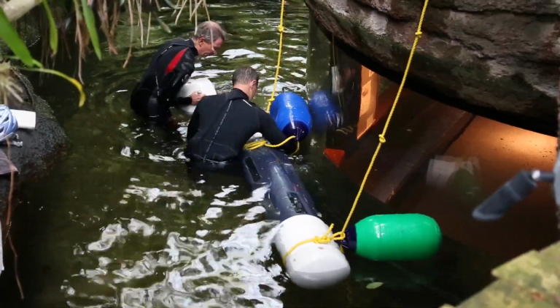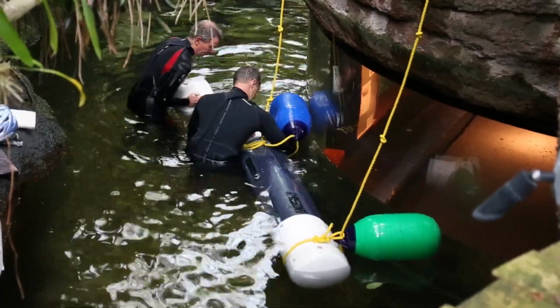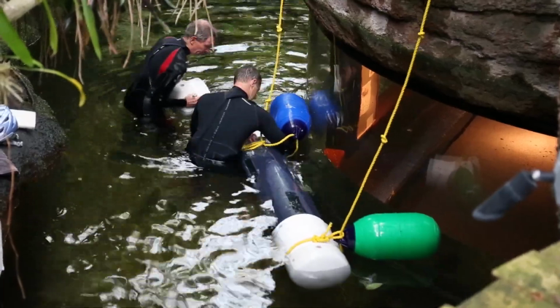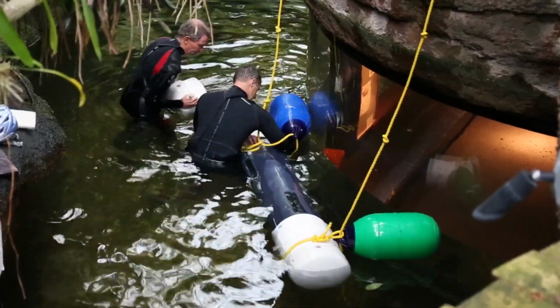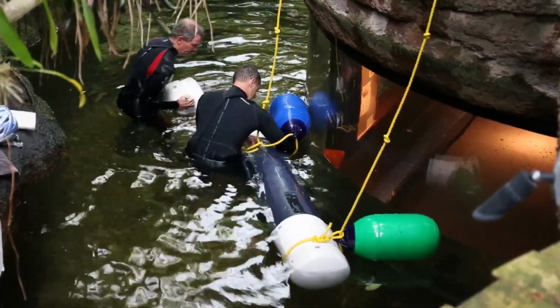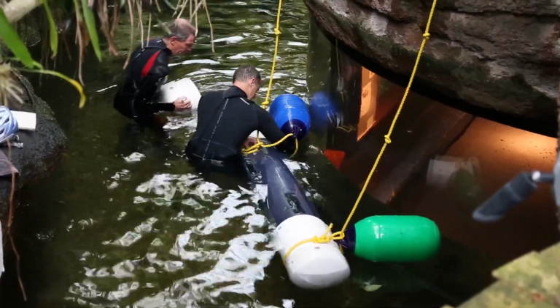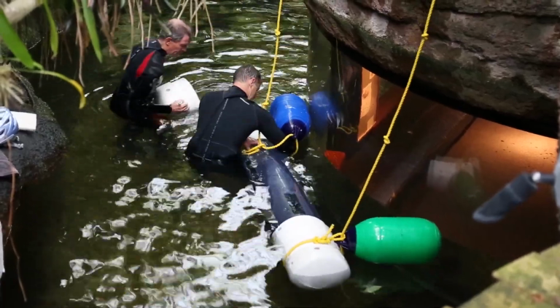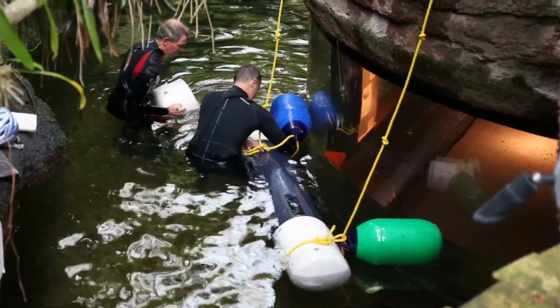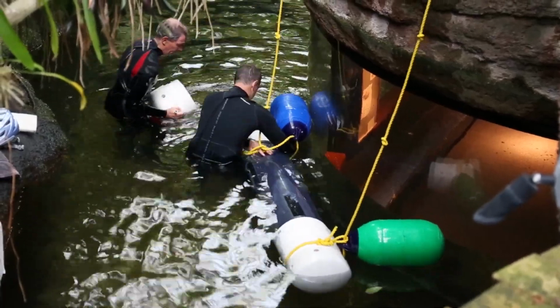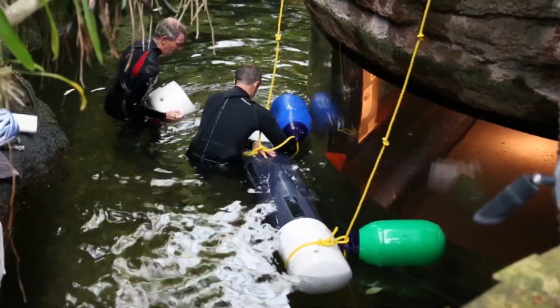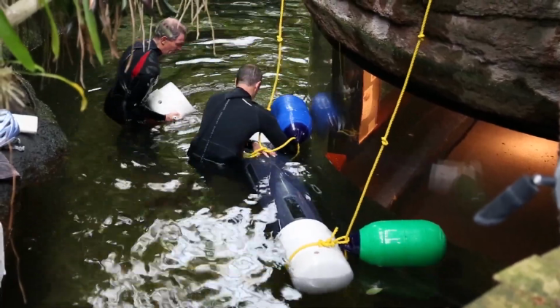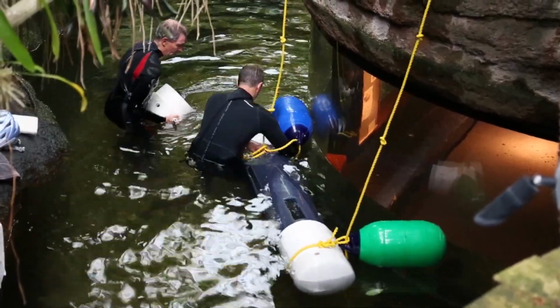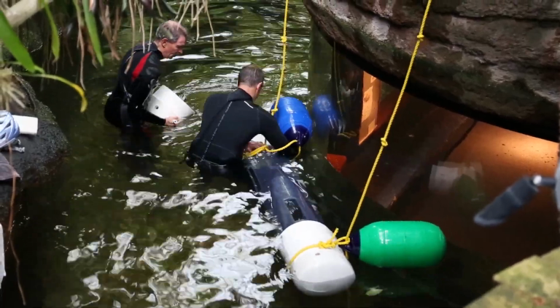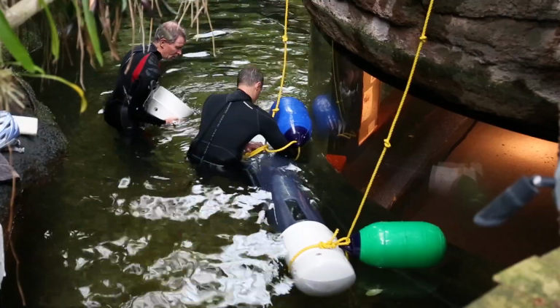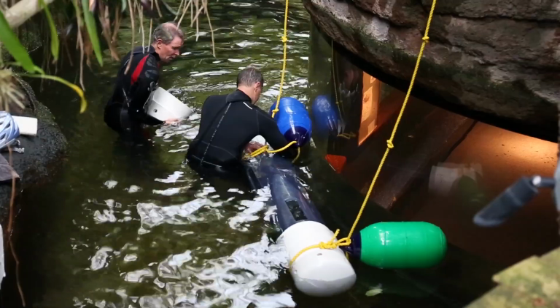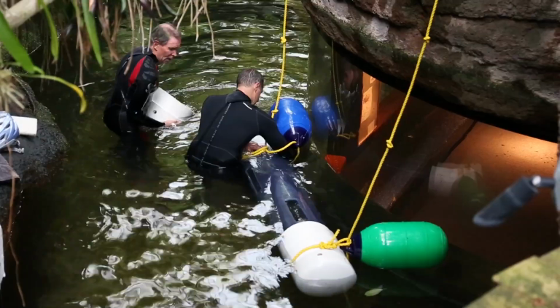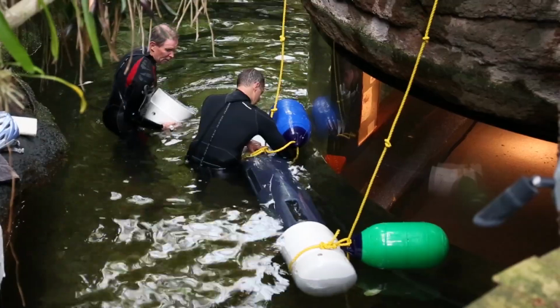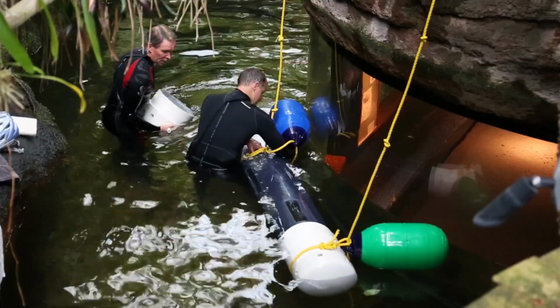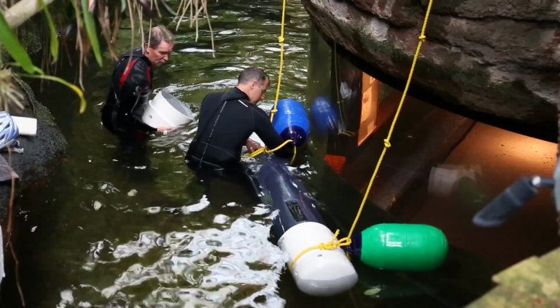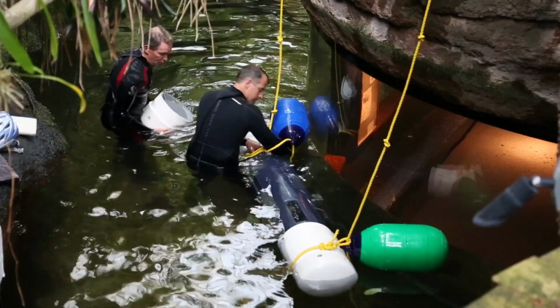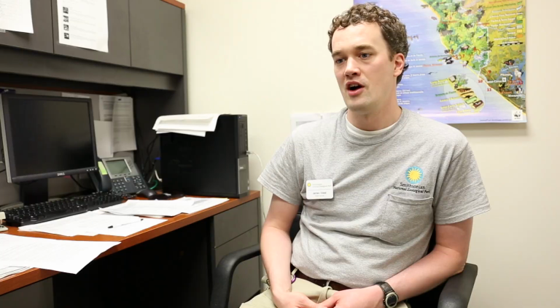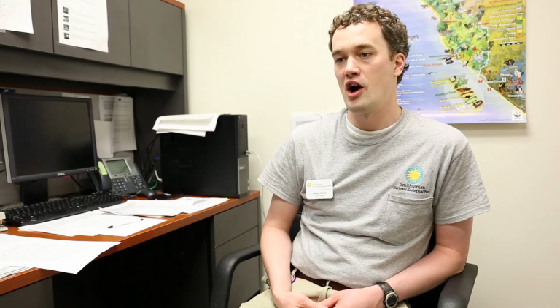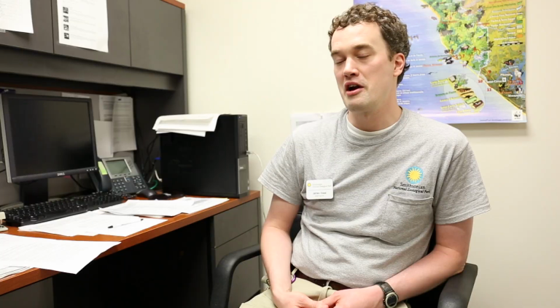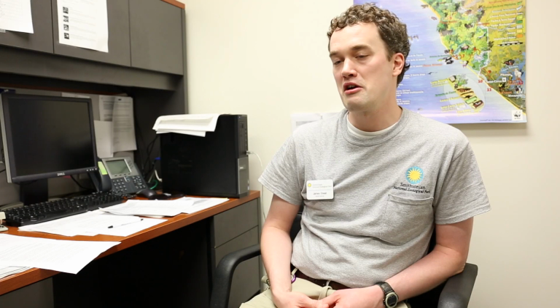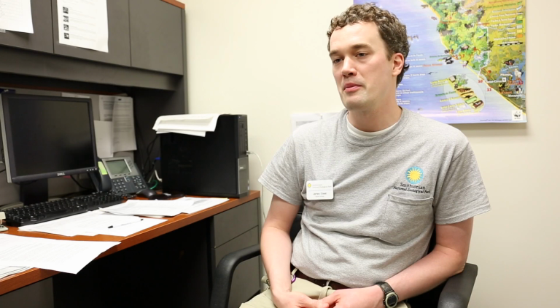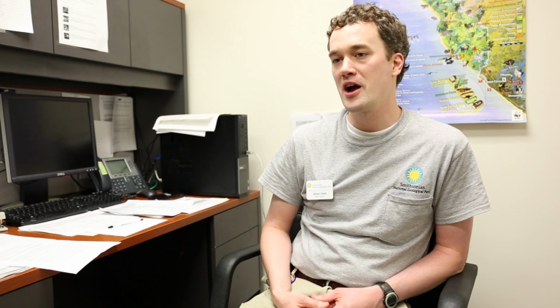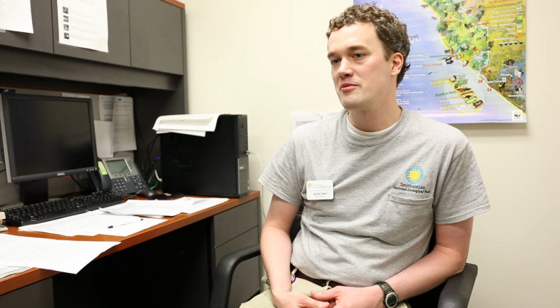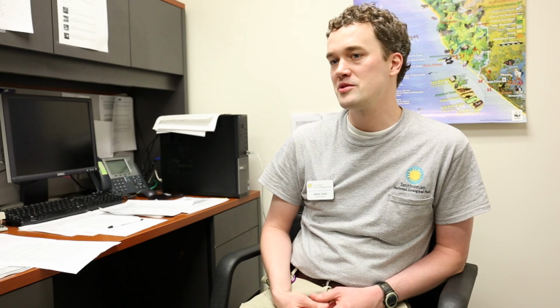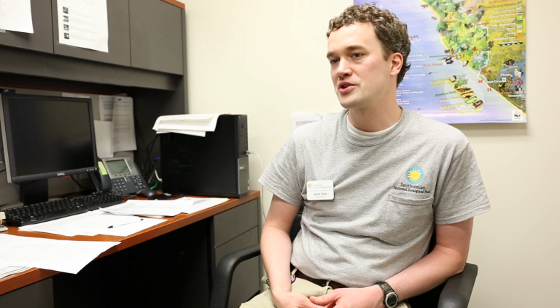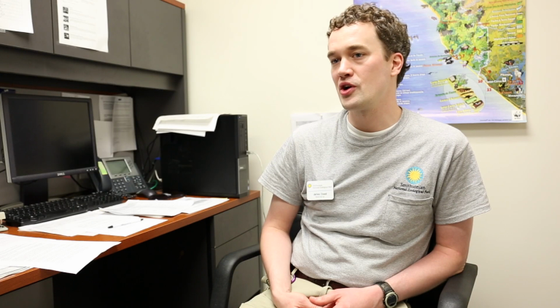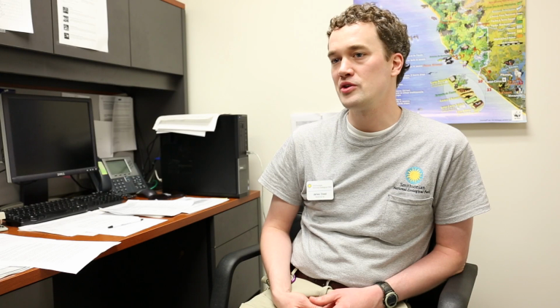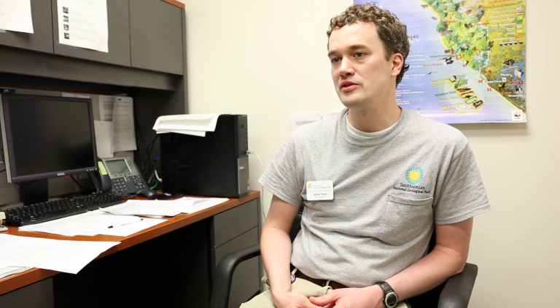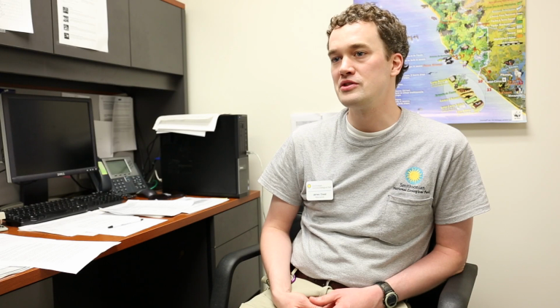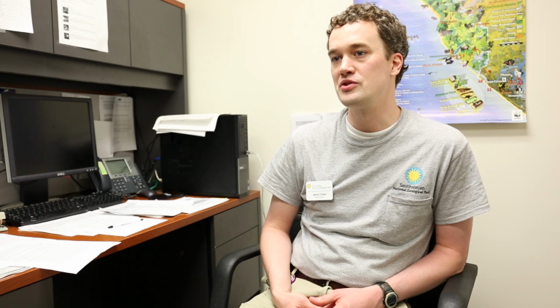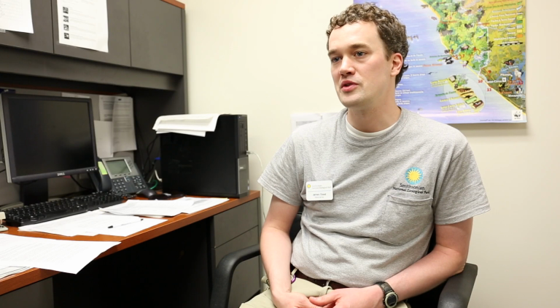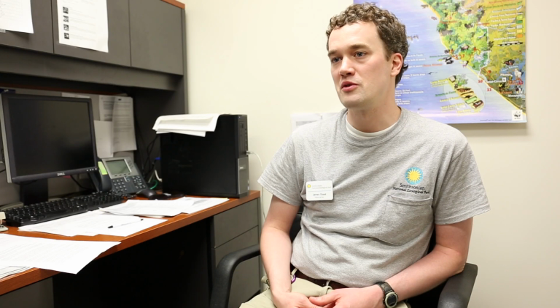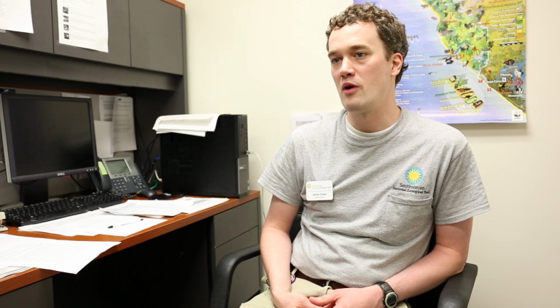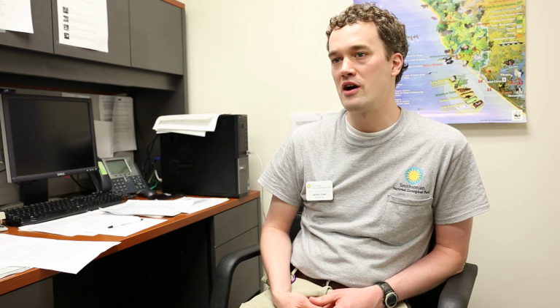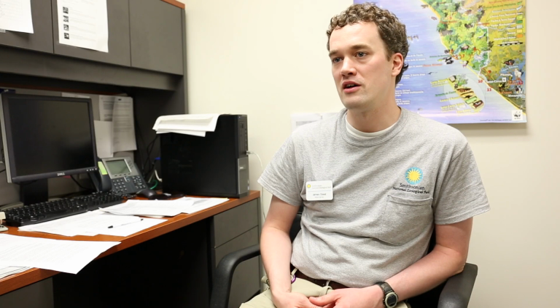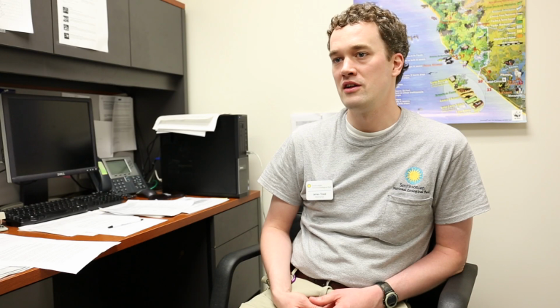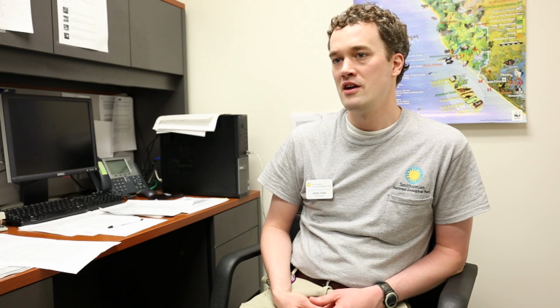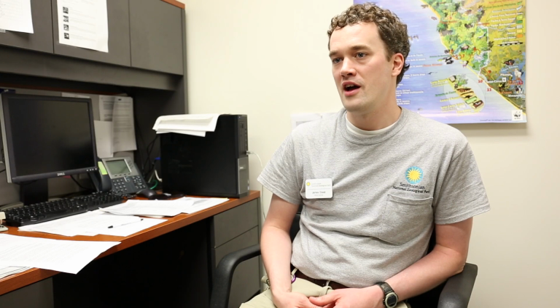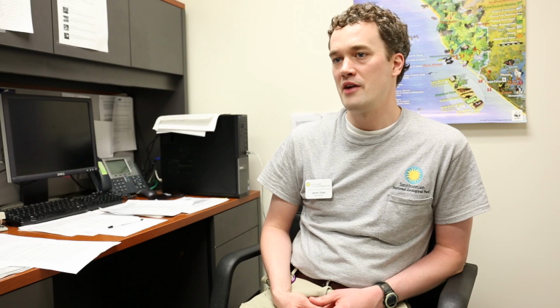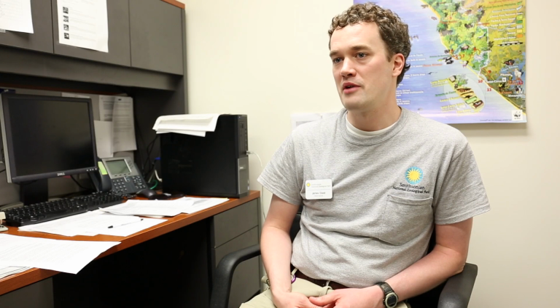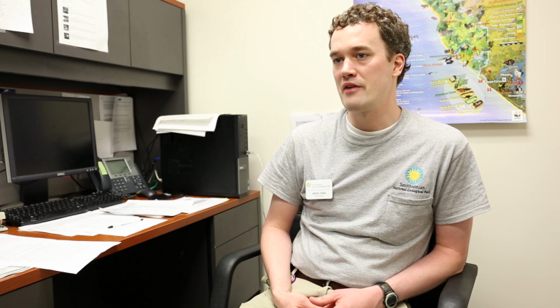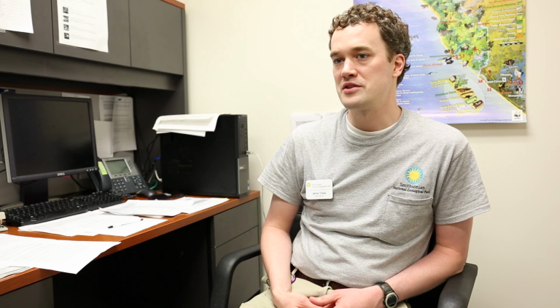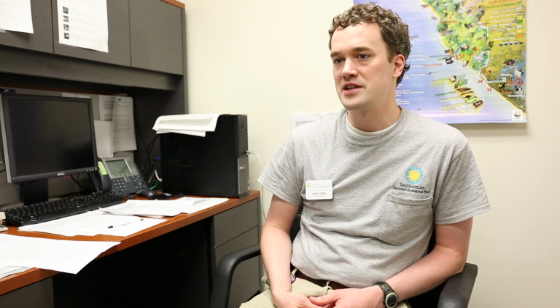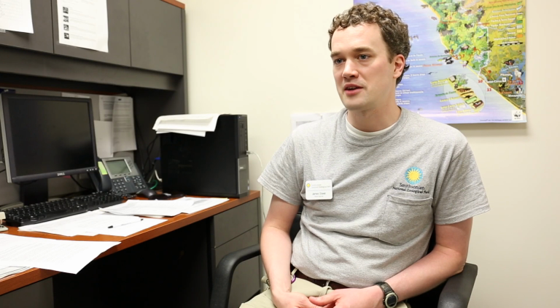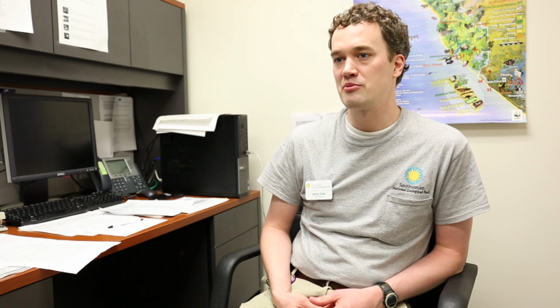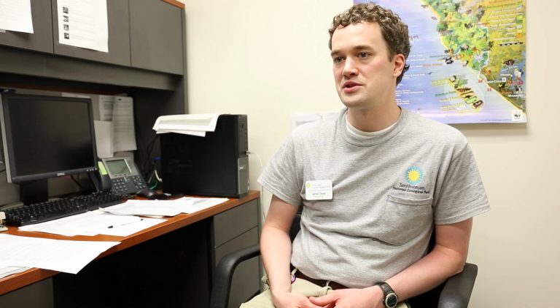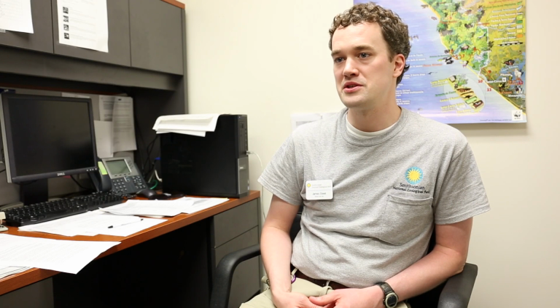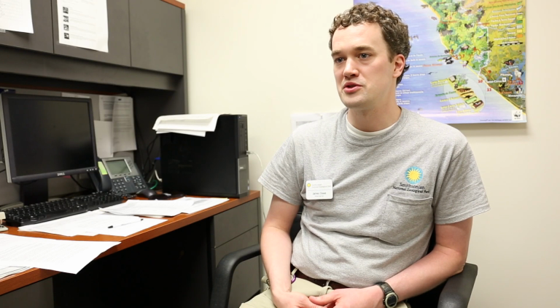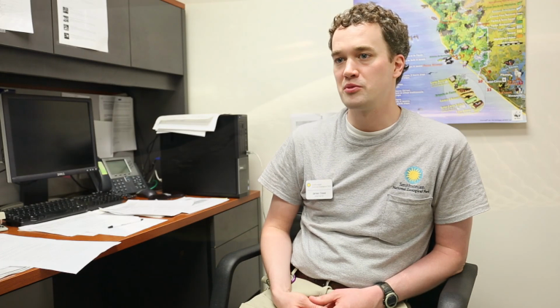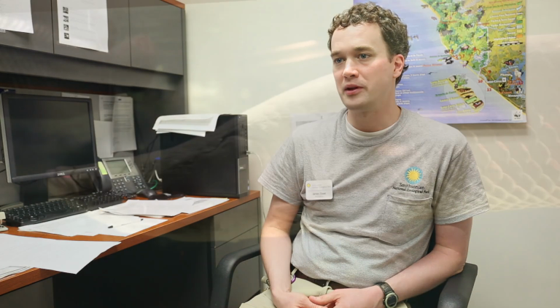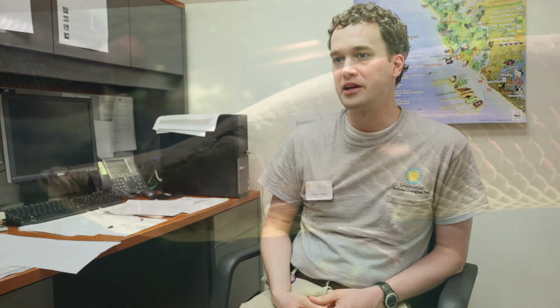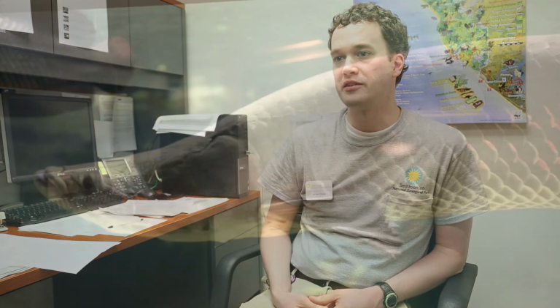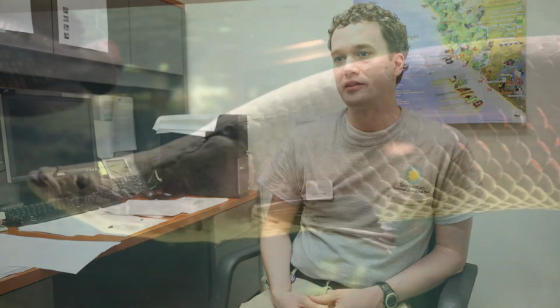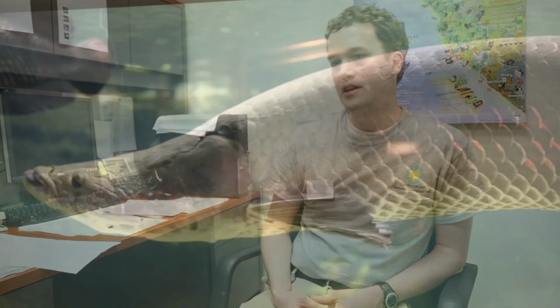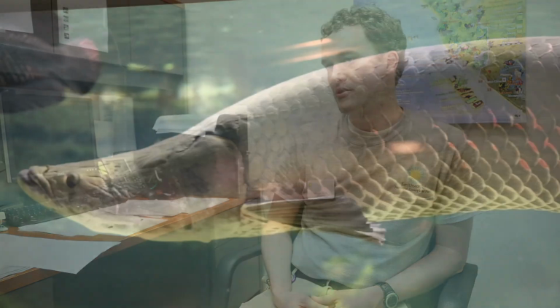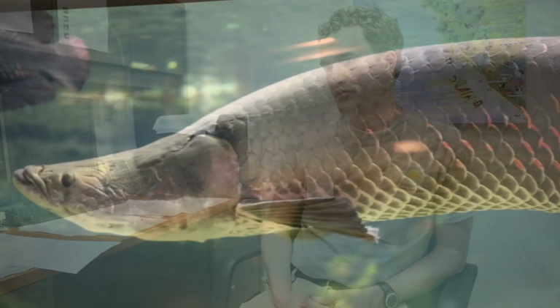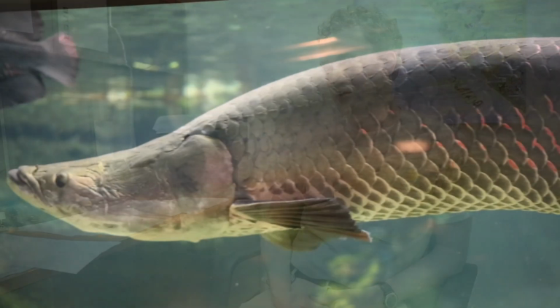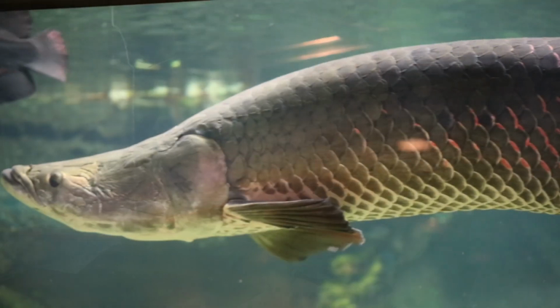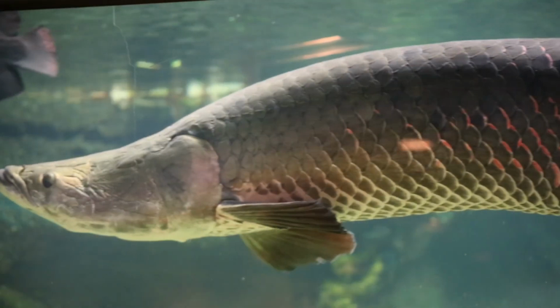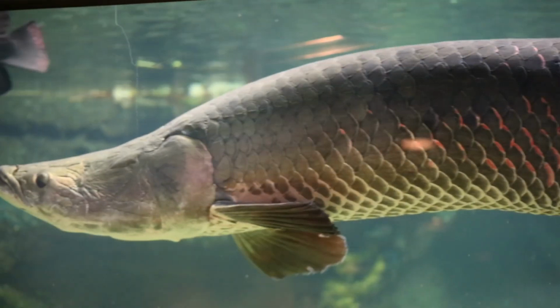We couldn't have done the procedure without it. Our arapaima is currently doing well and we have a second procedure planned later this month.